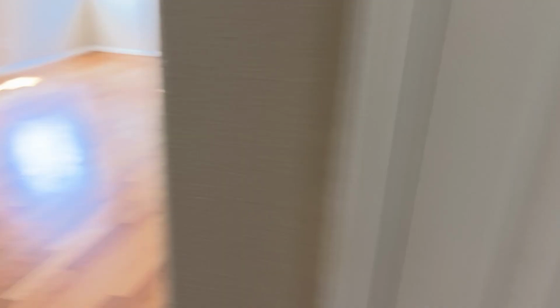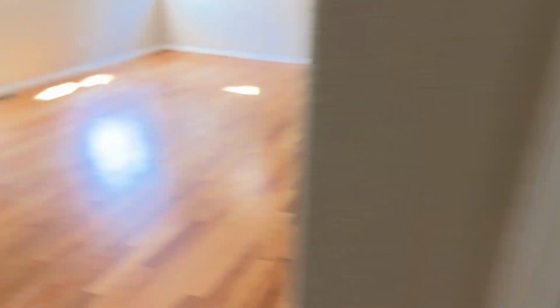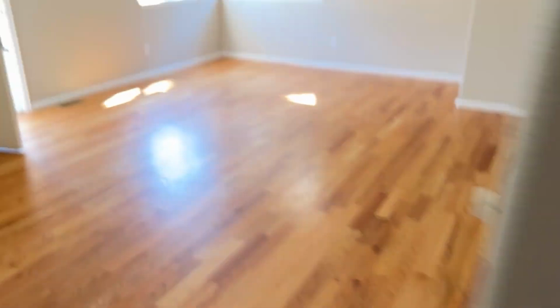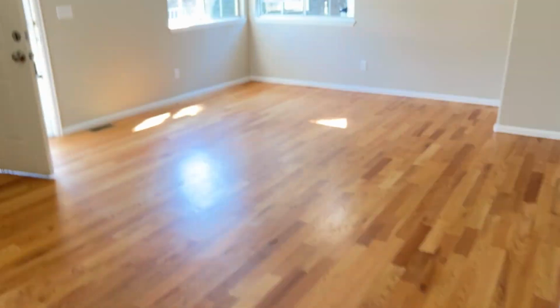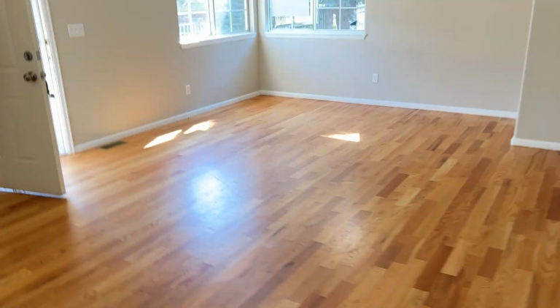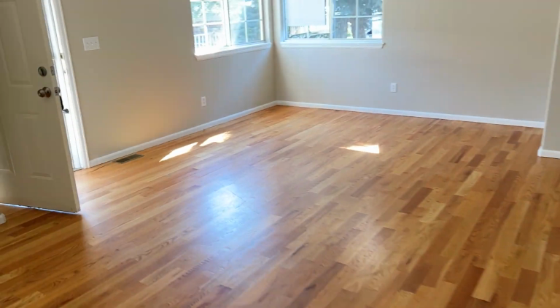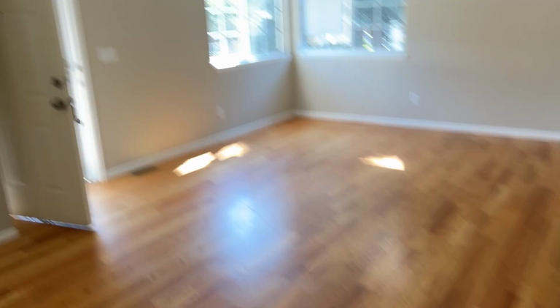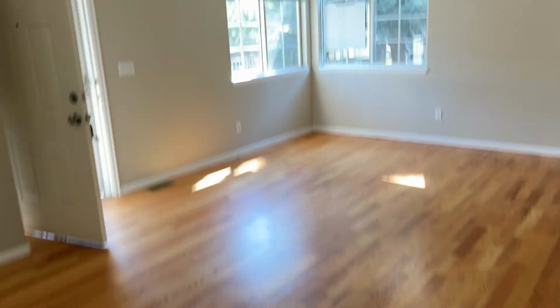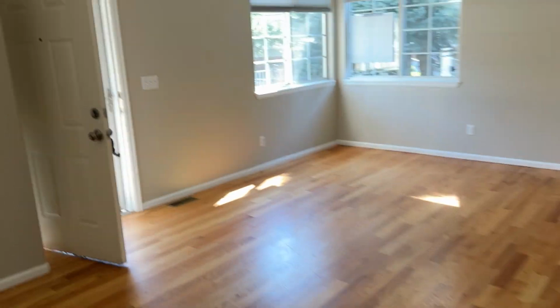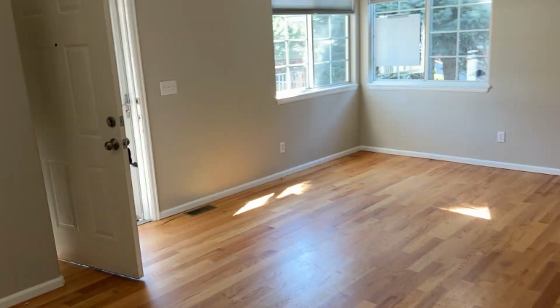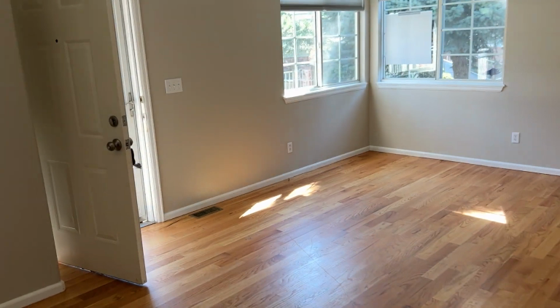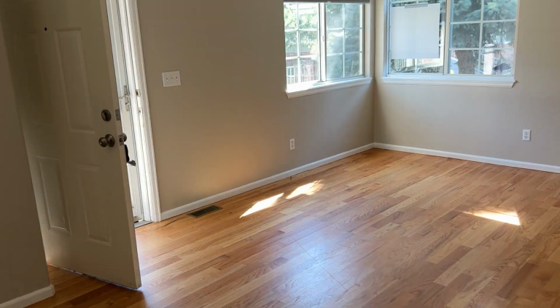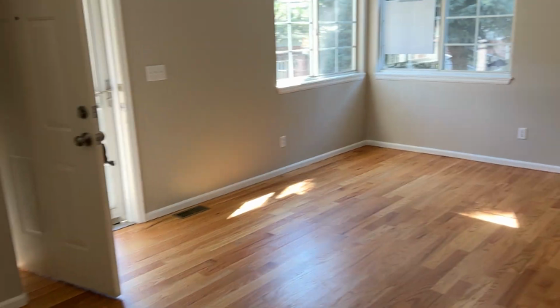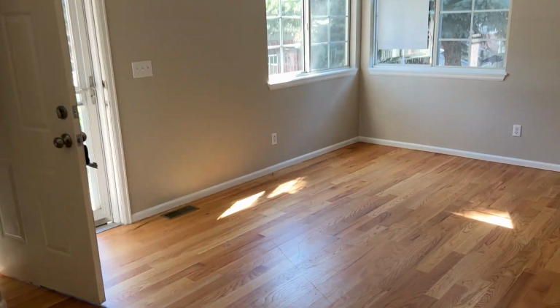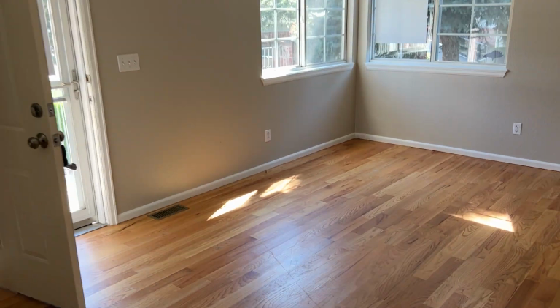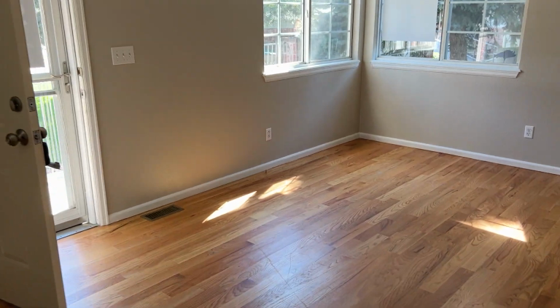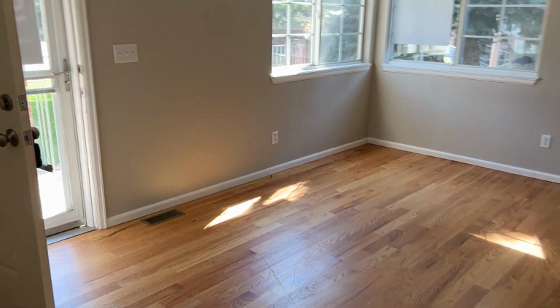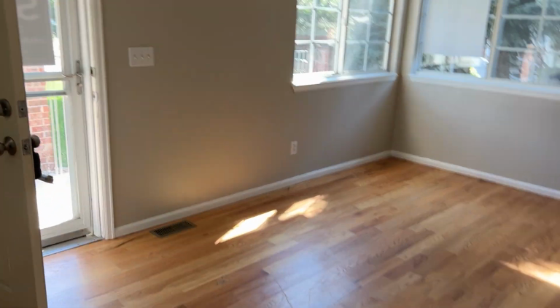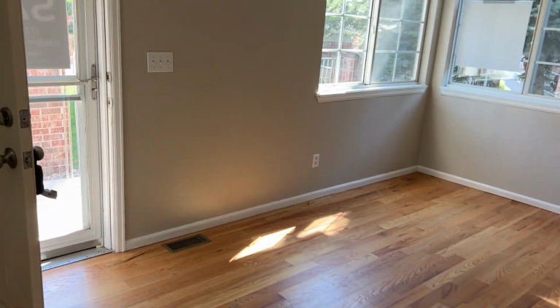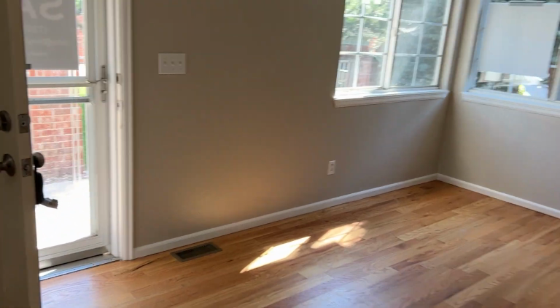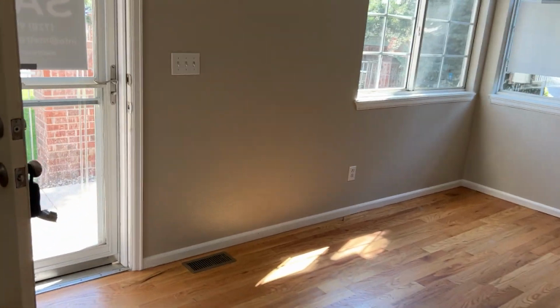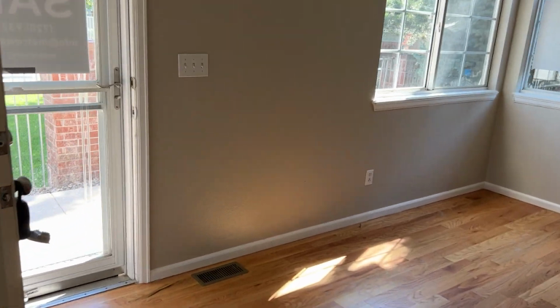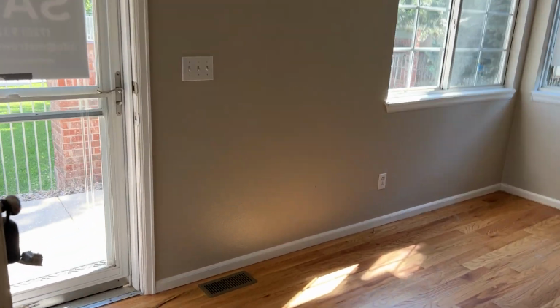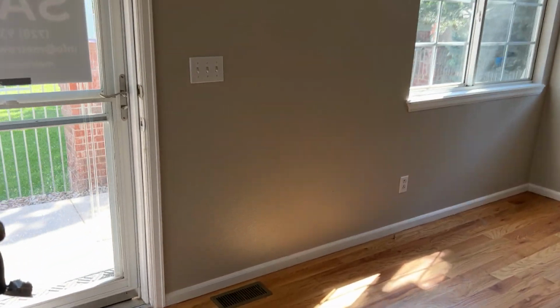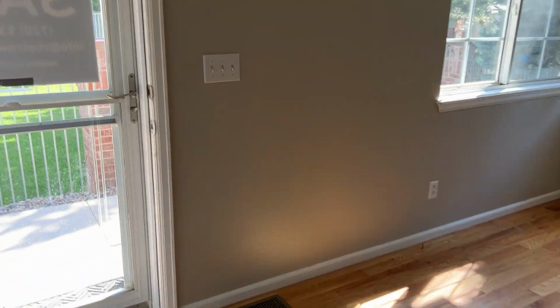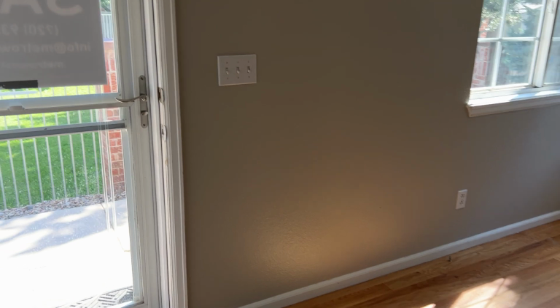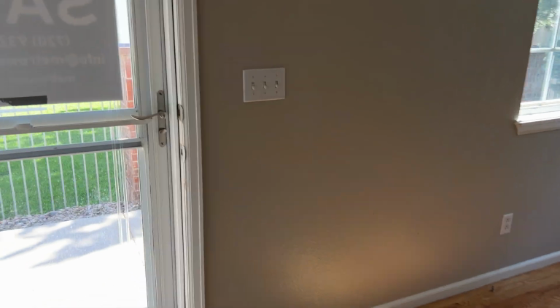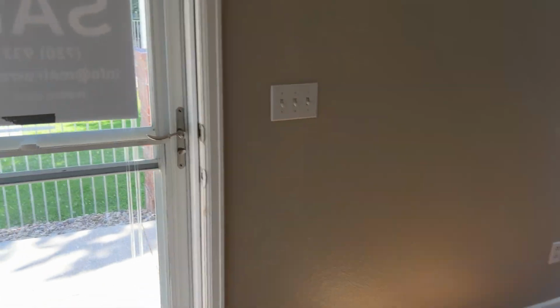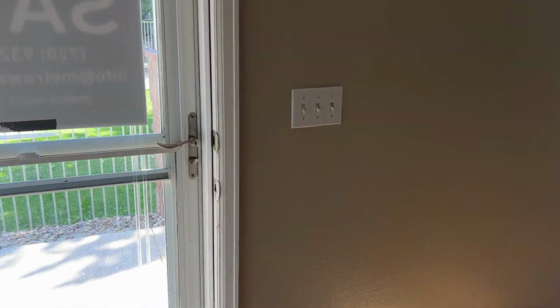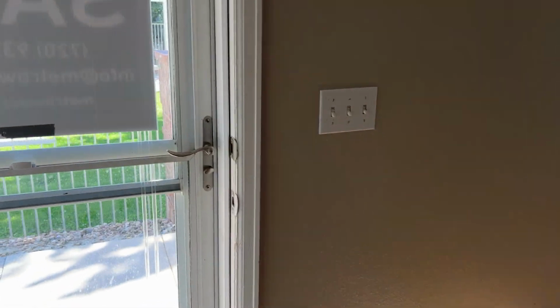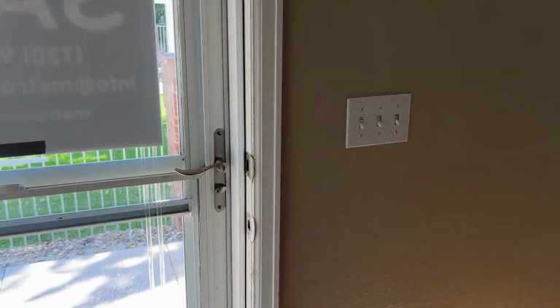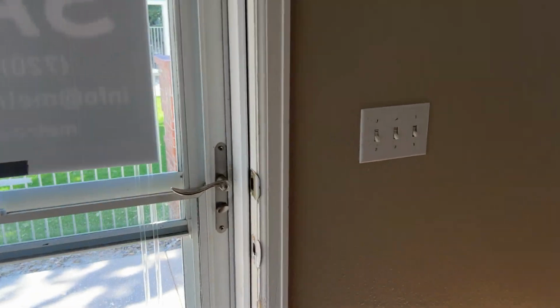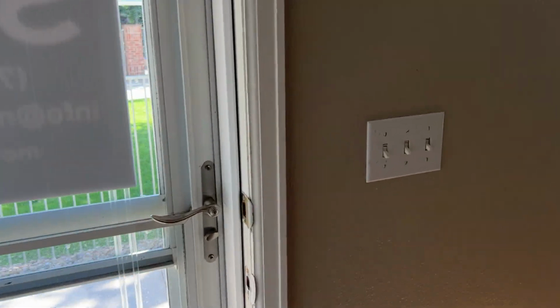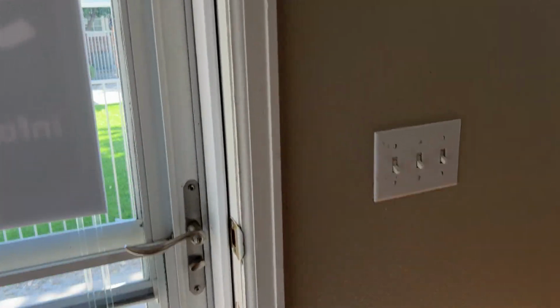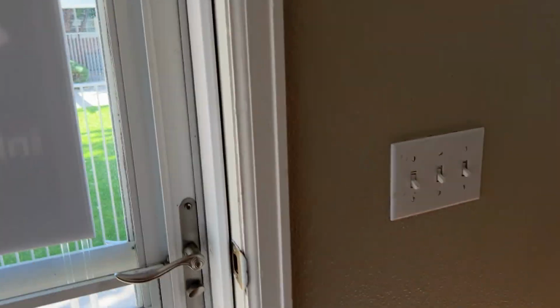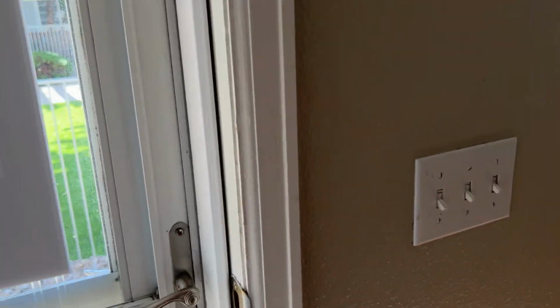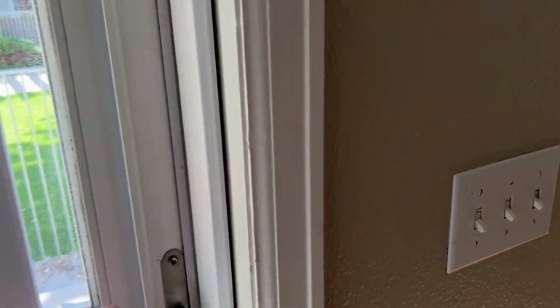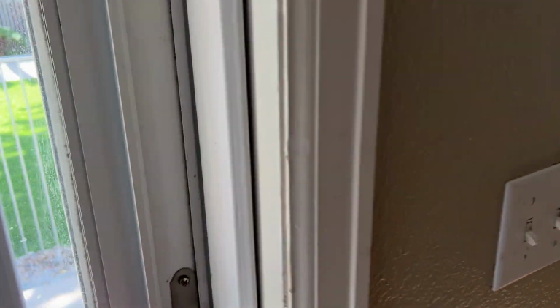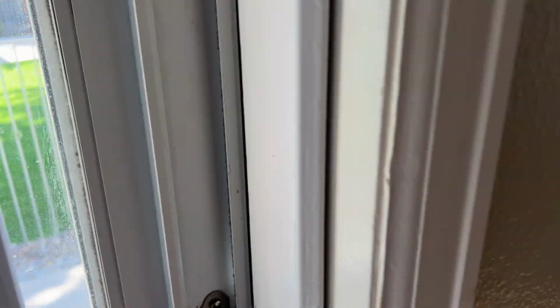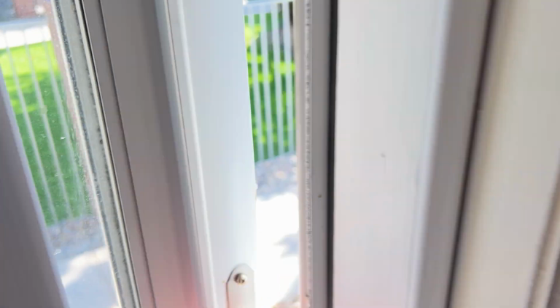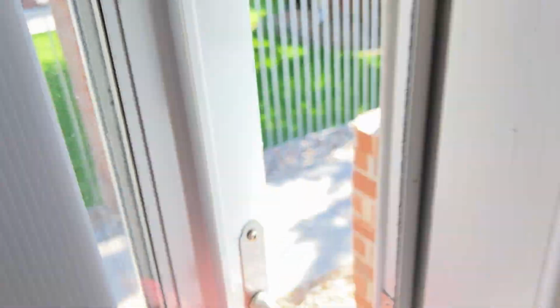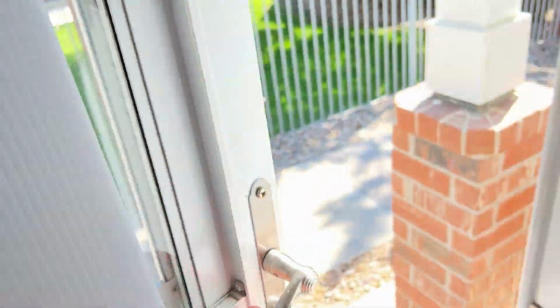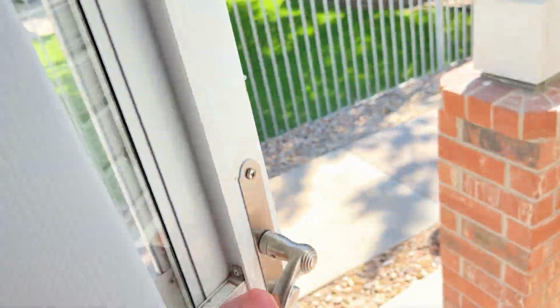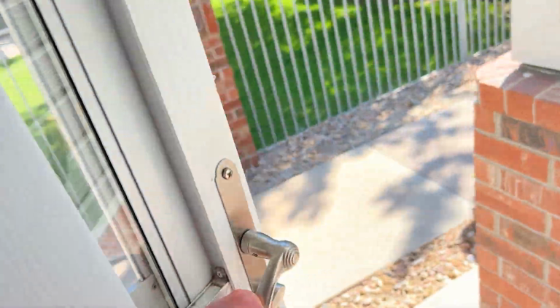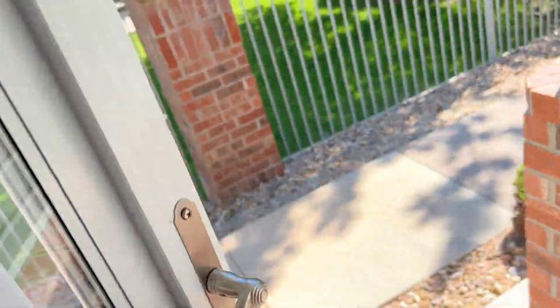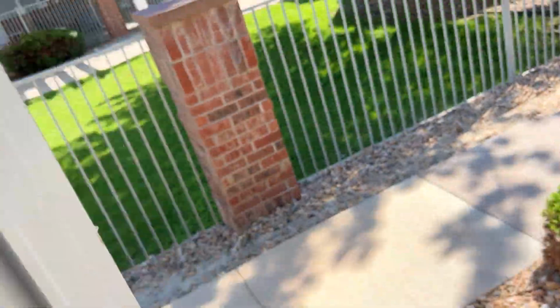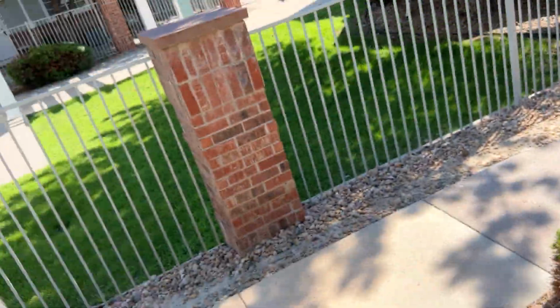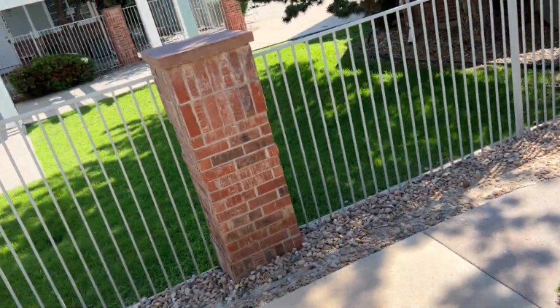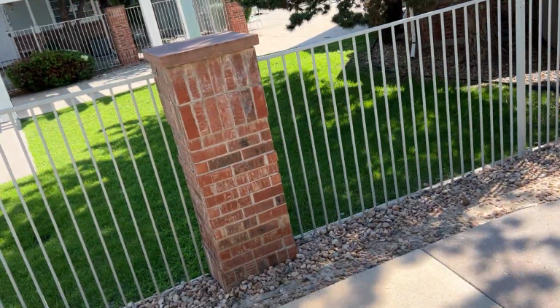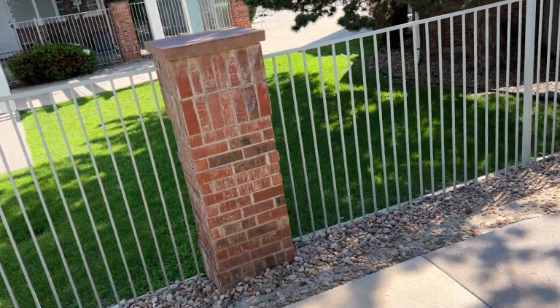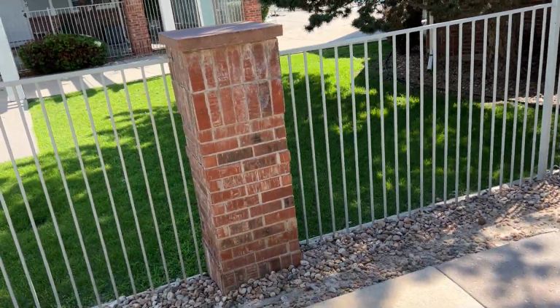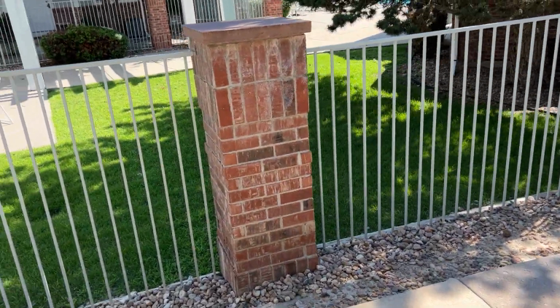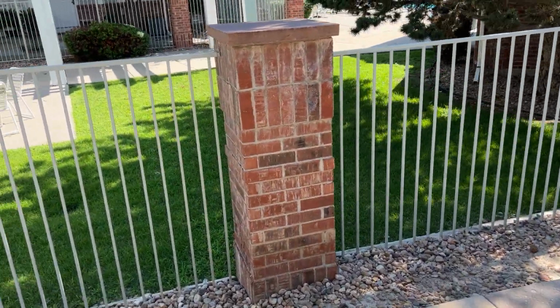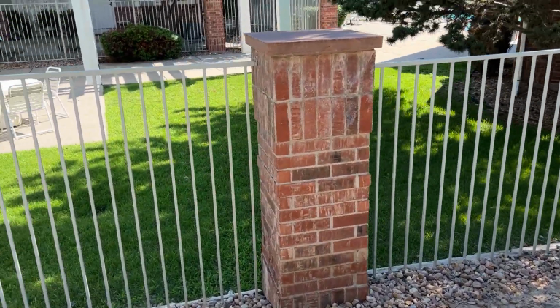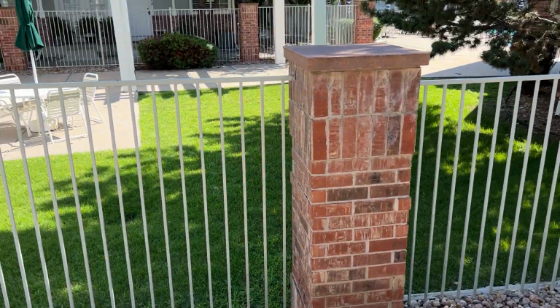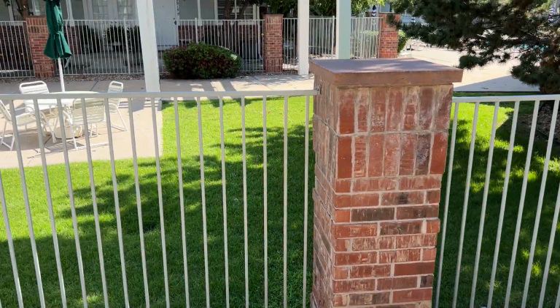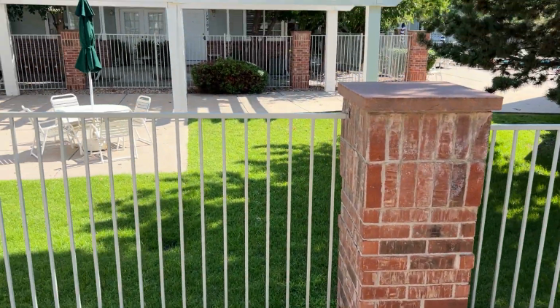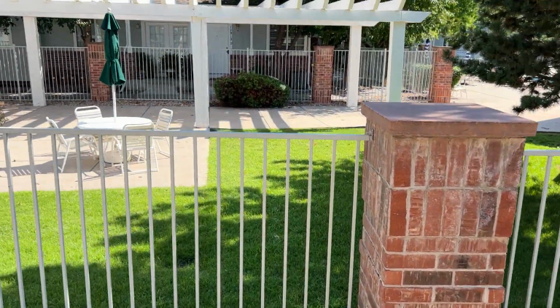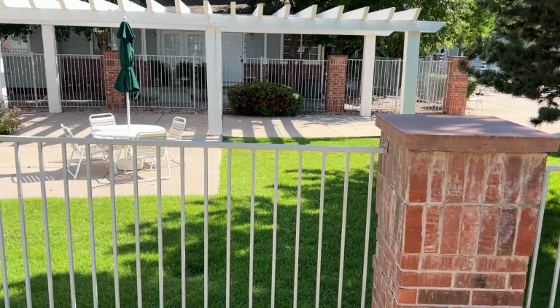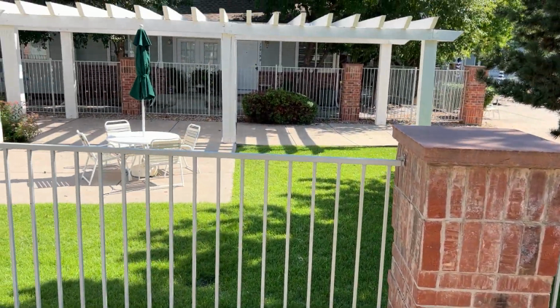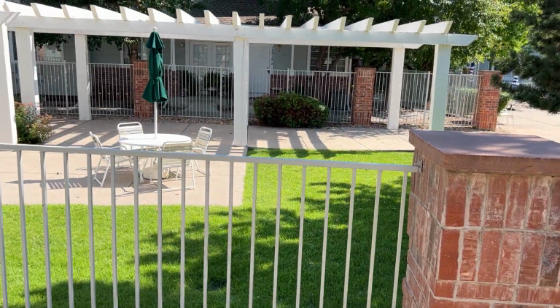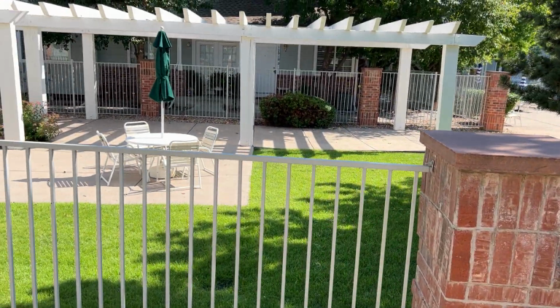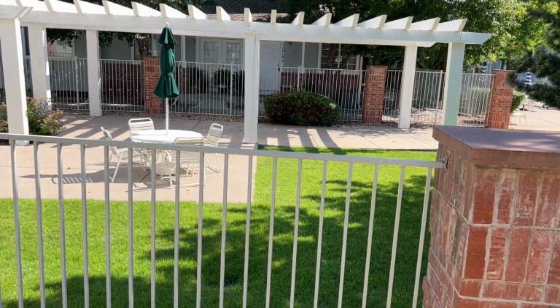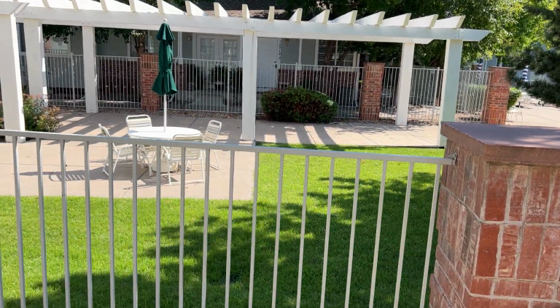So you come out your front door here — look at this. Boom. There's the pool.